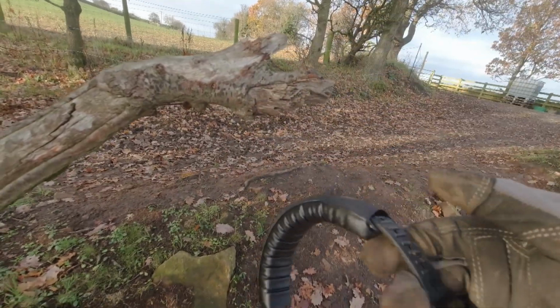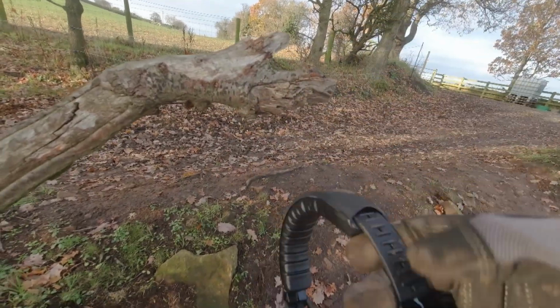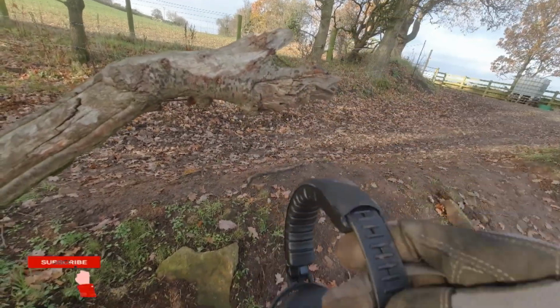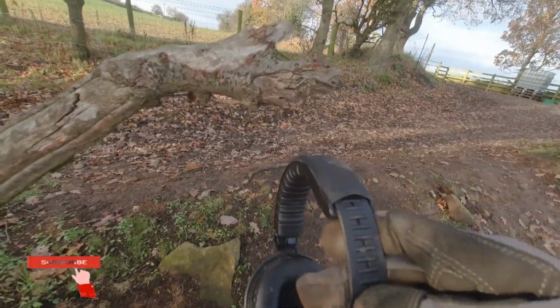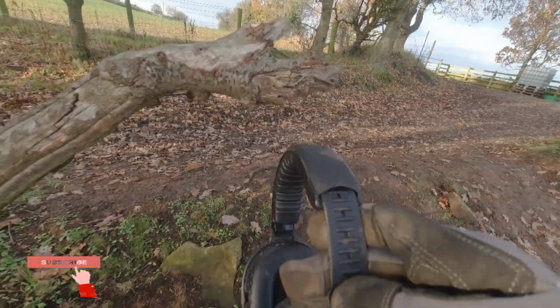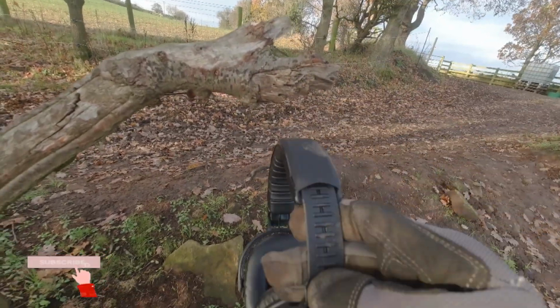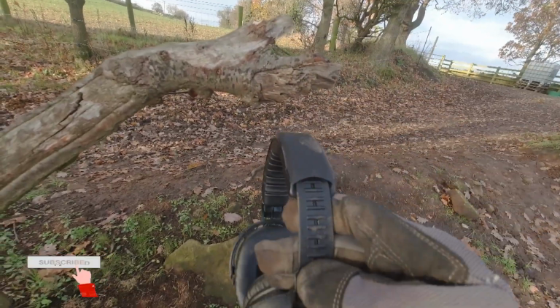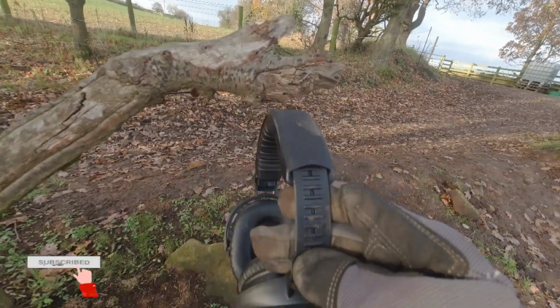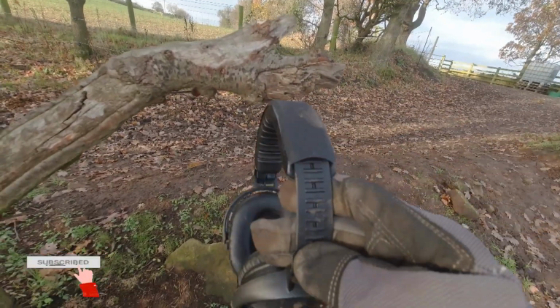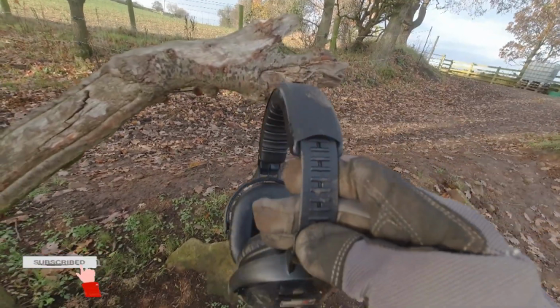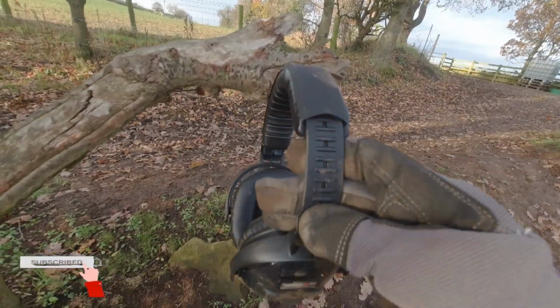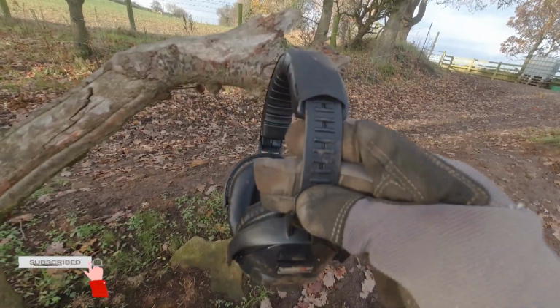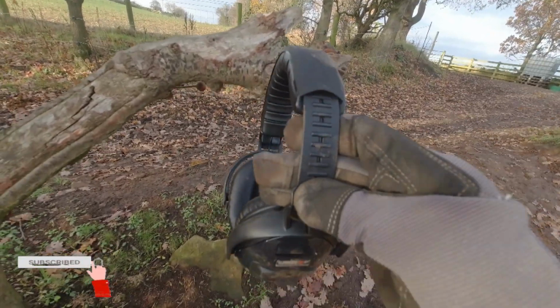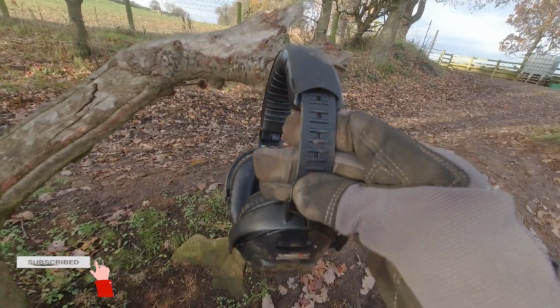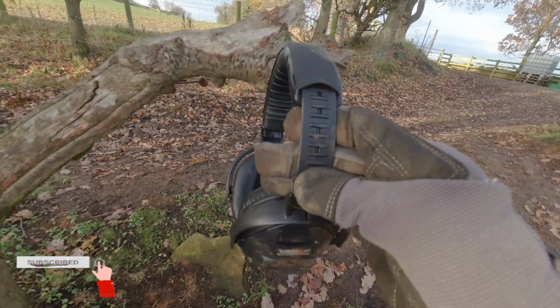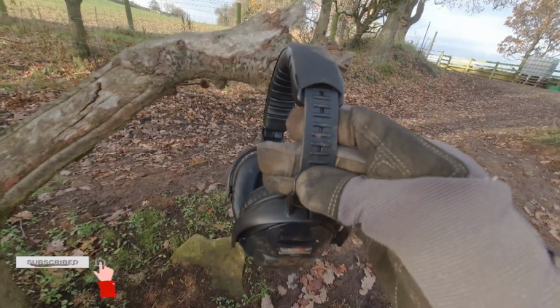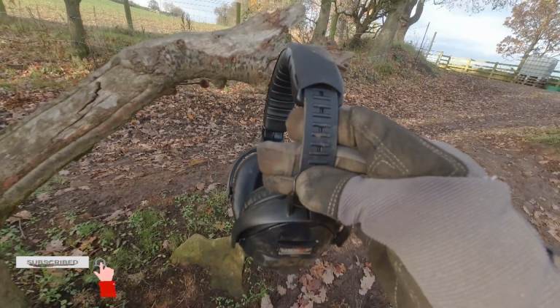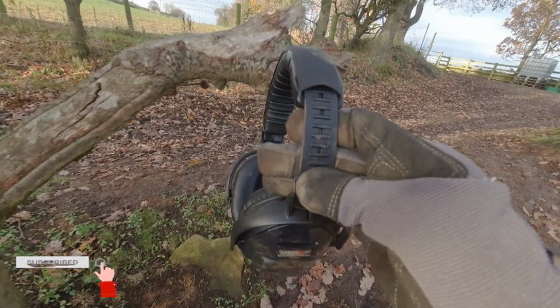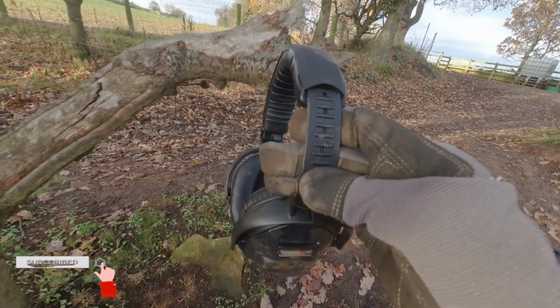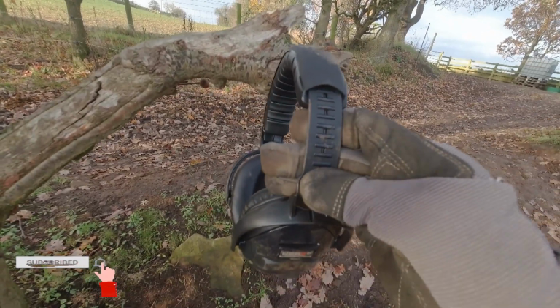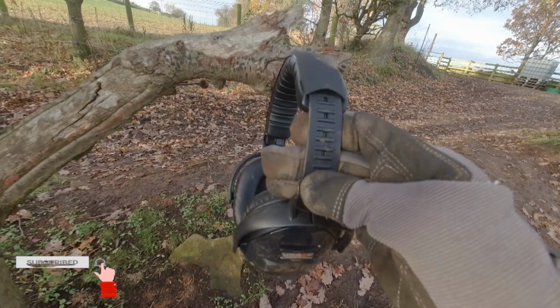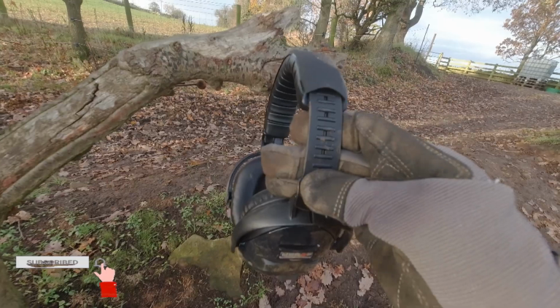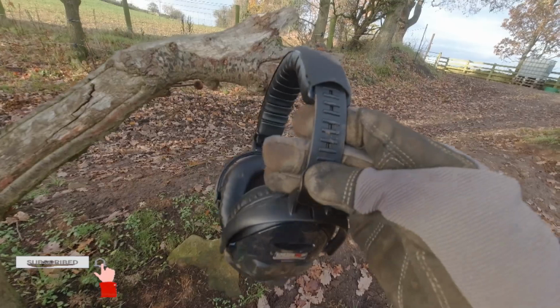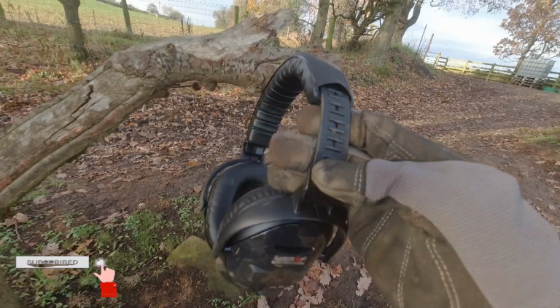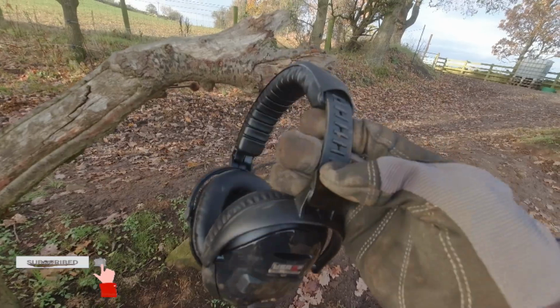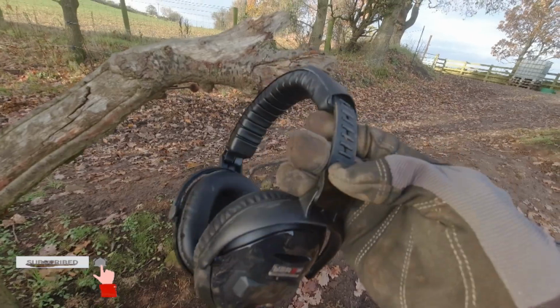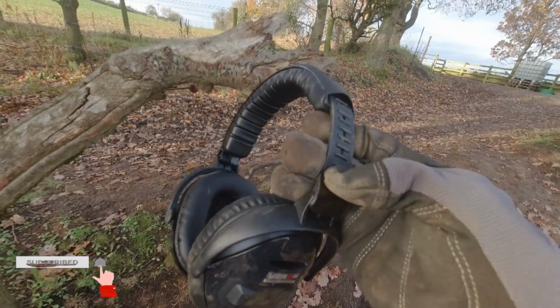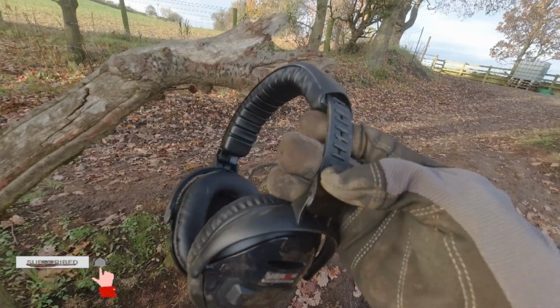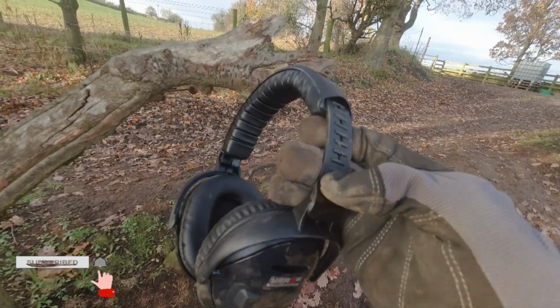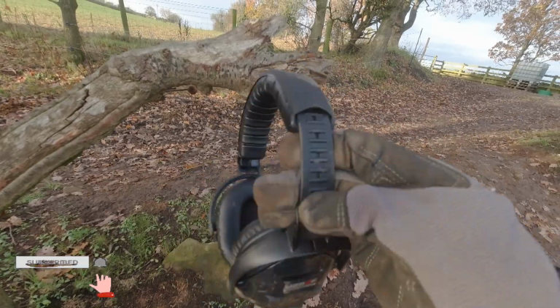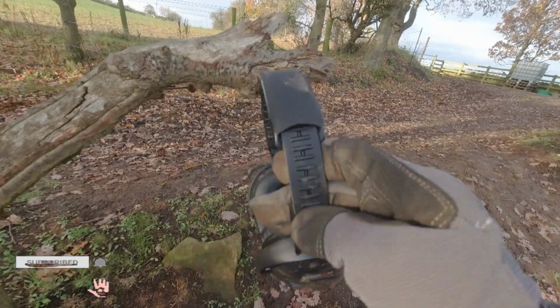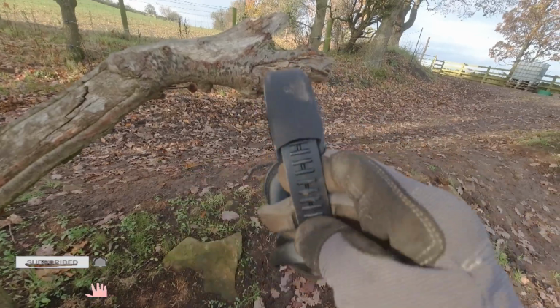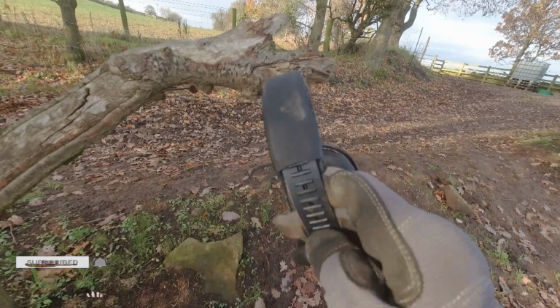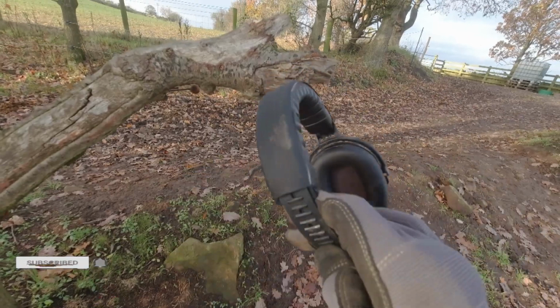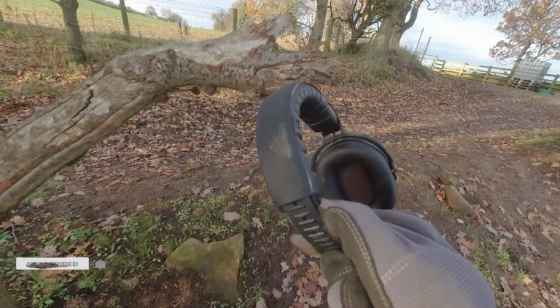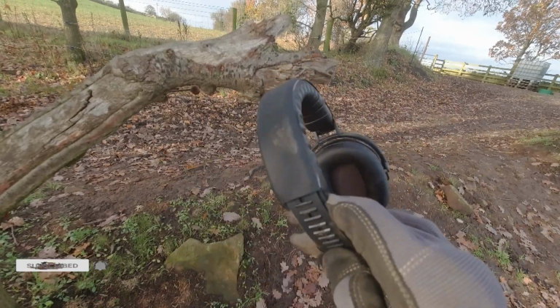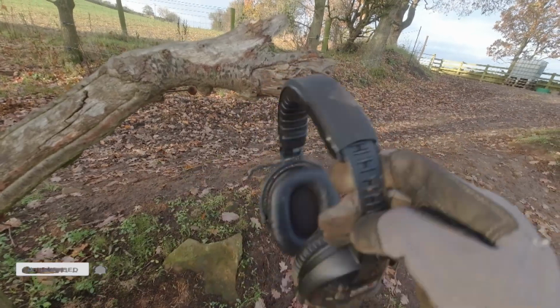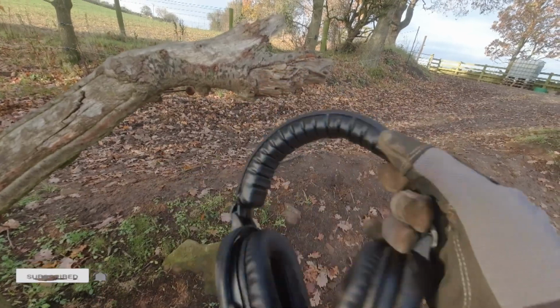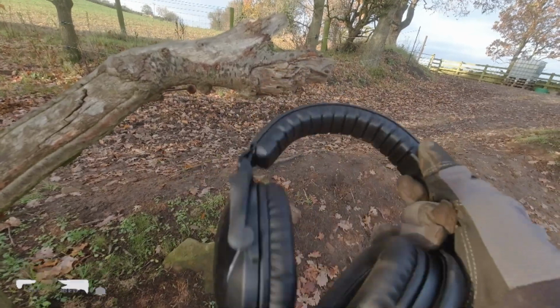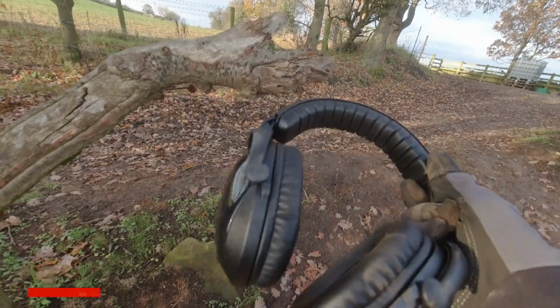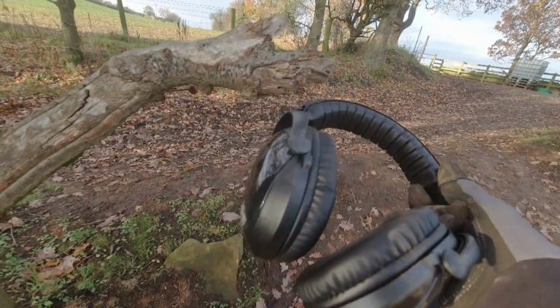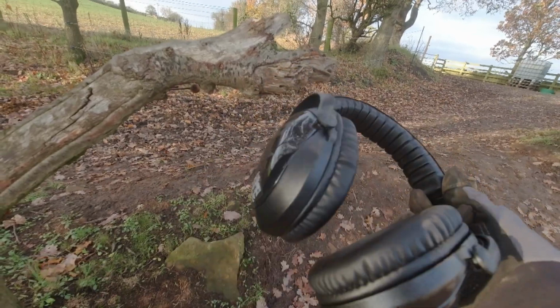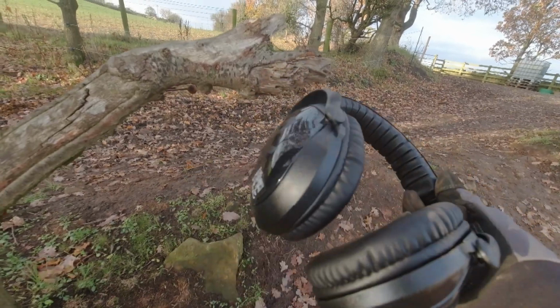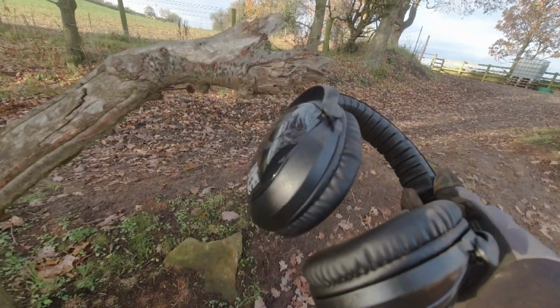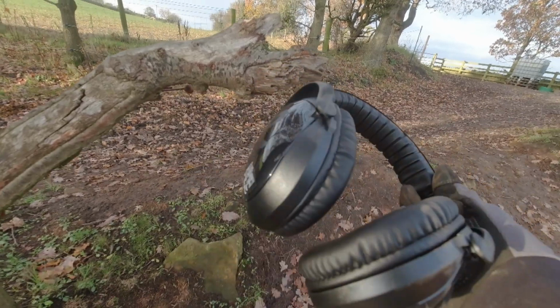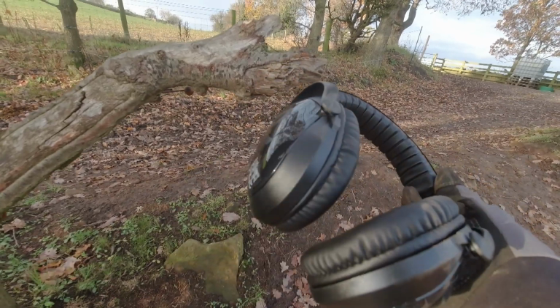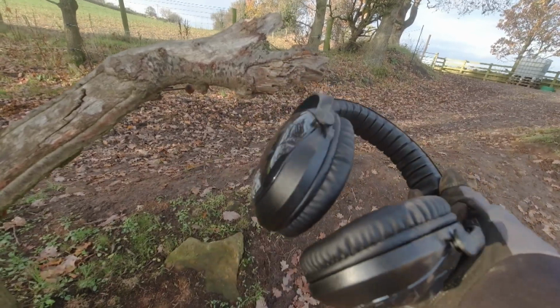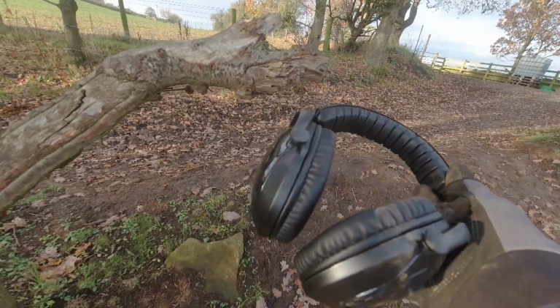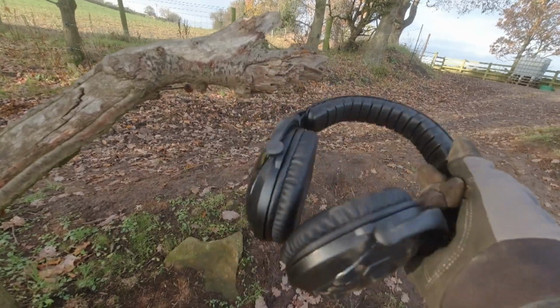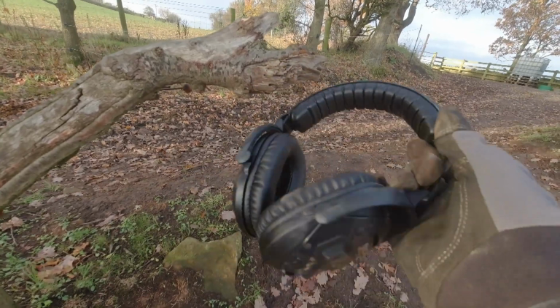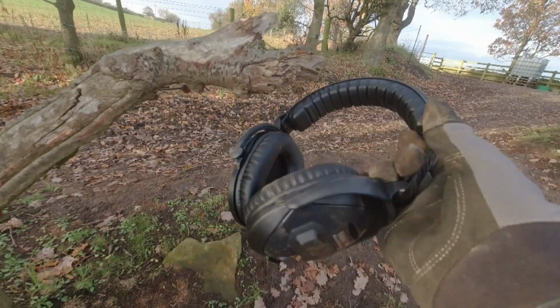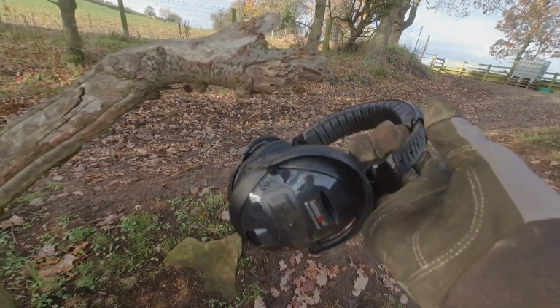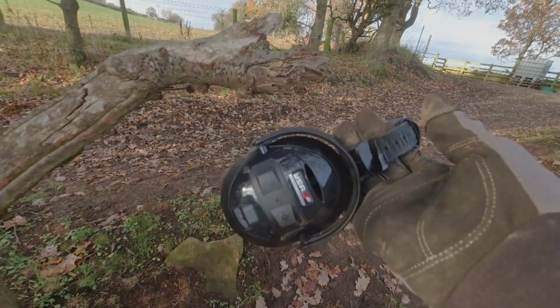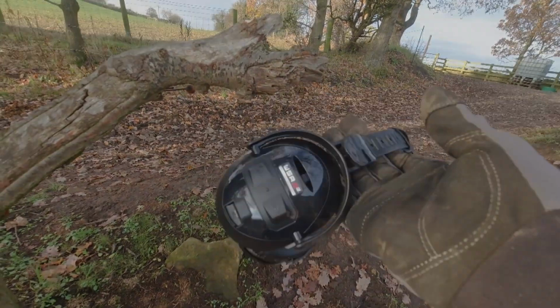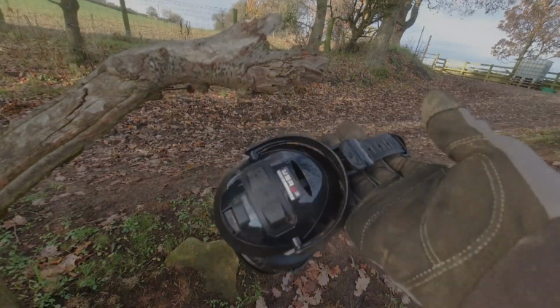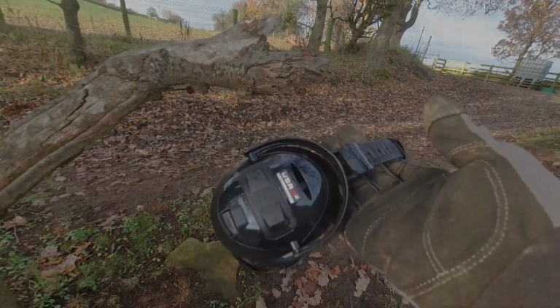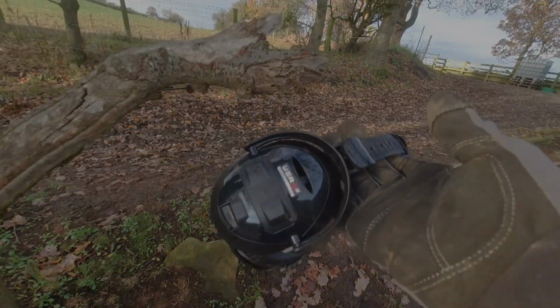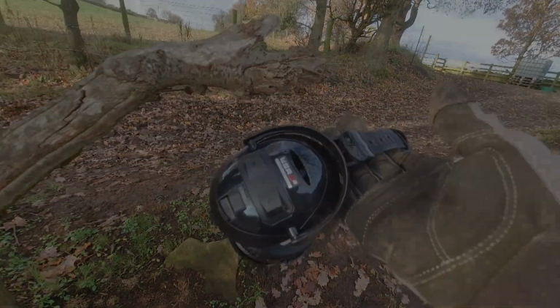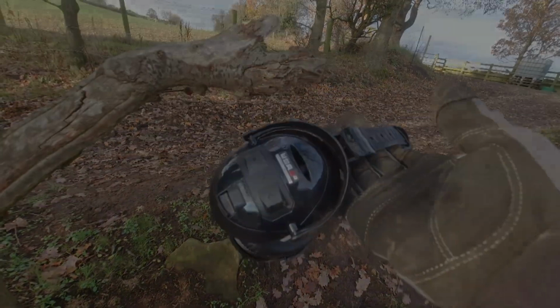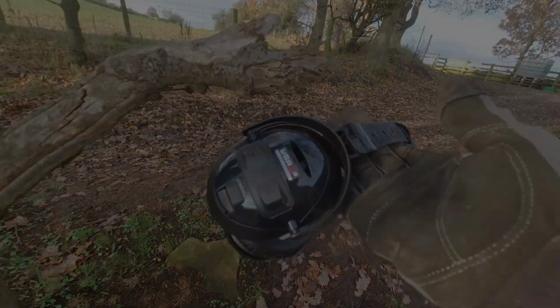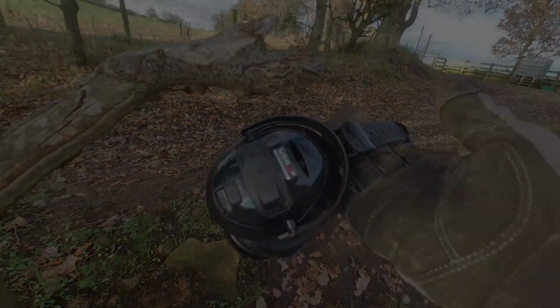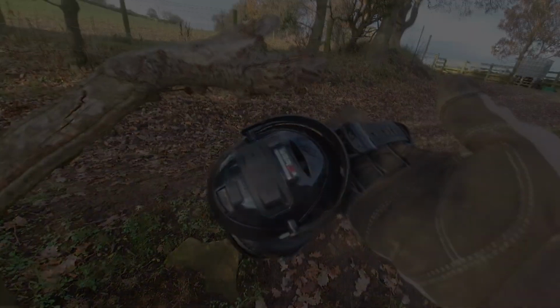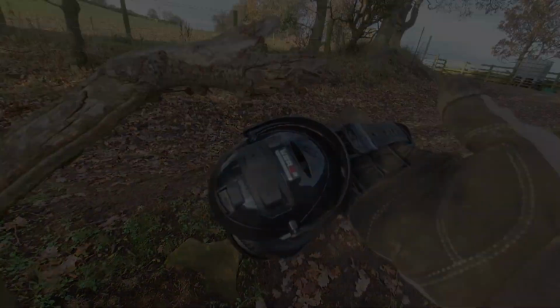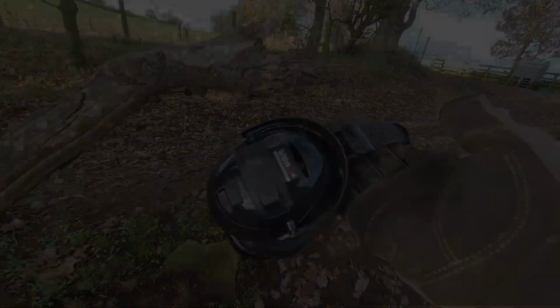Yeah, comfortable — you can adjust them to the size of your head, or if you've got a hat on. Yeah, very happy. Recommend them.